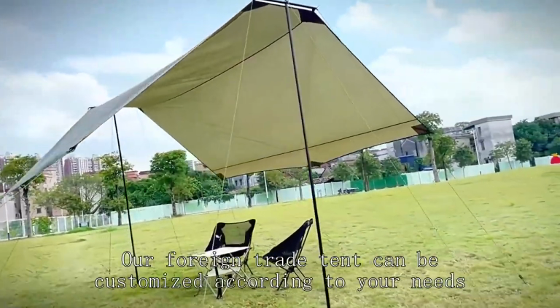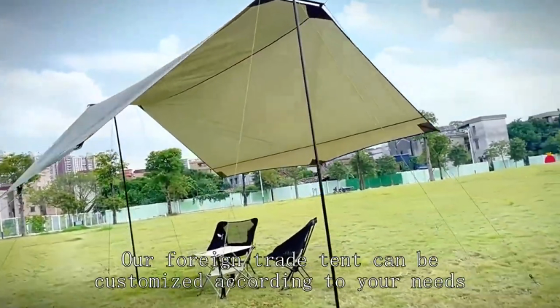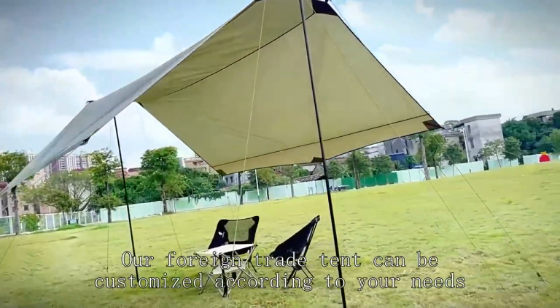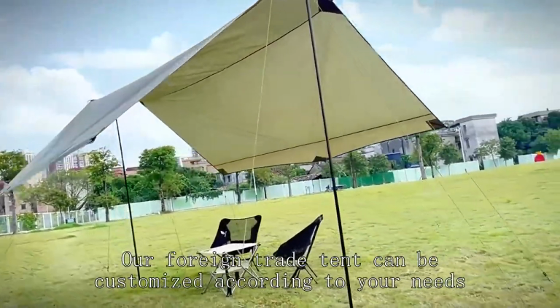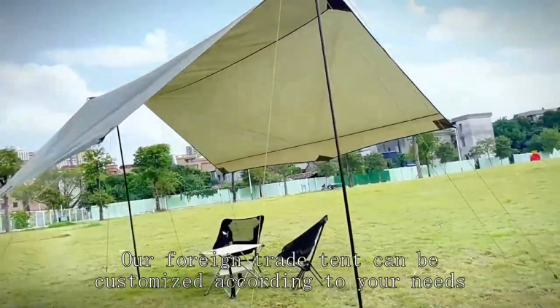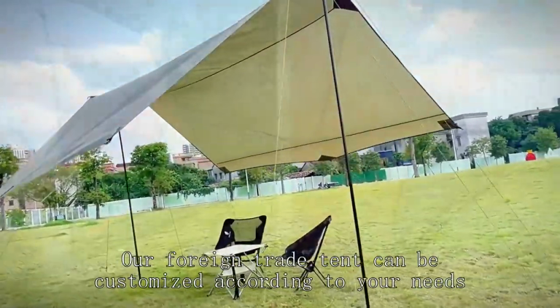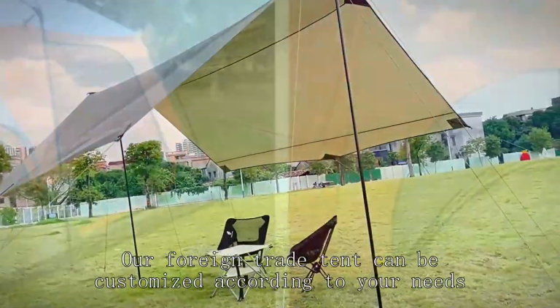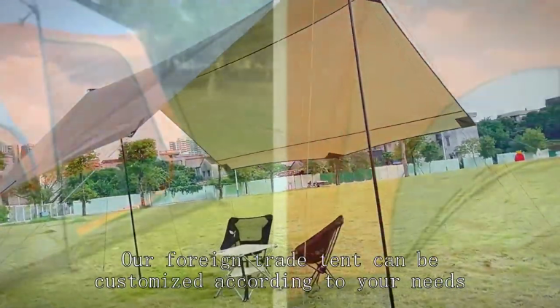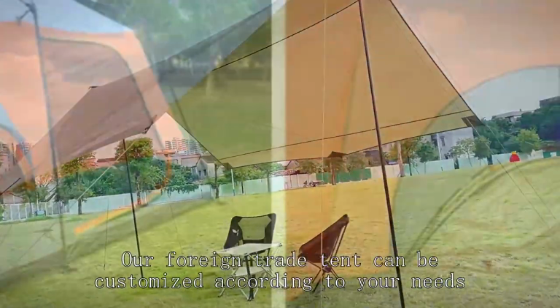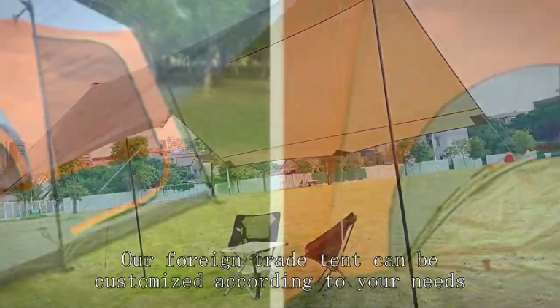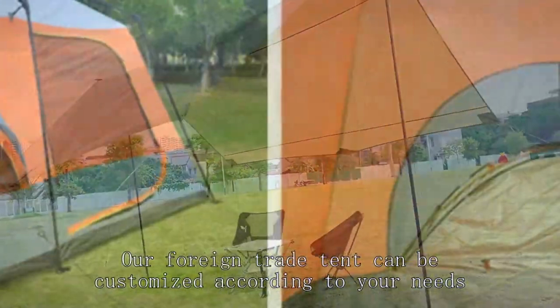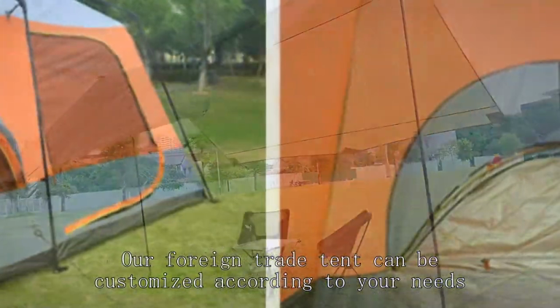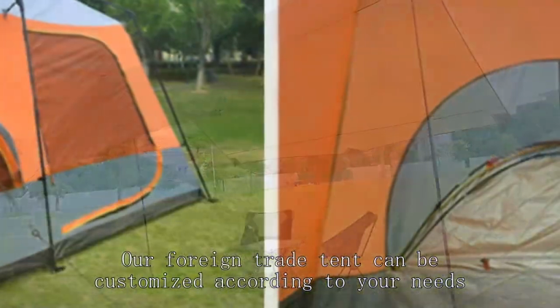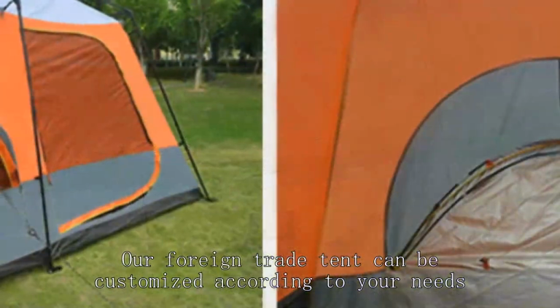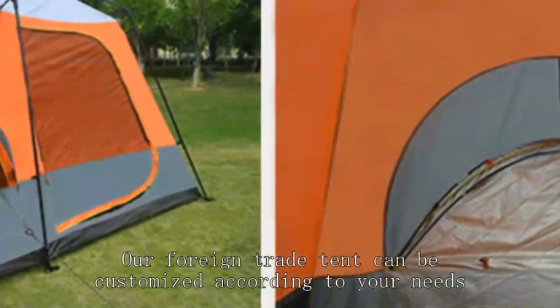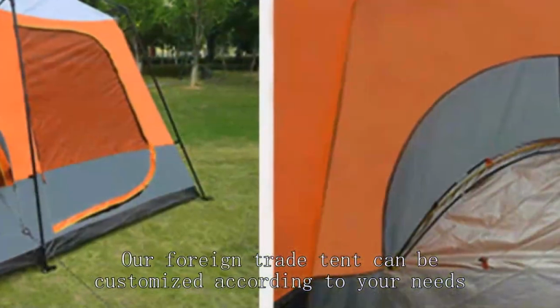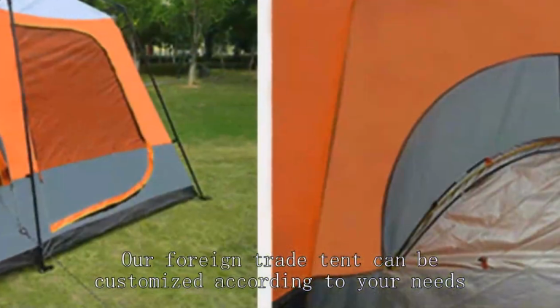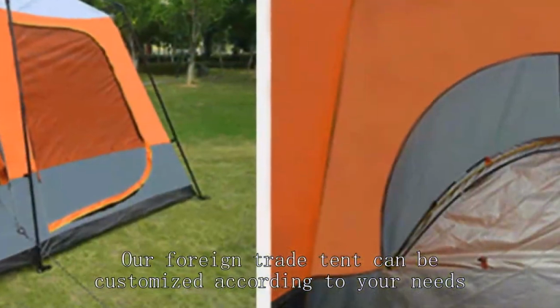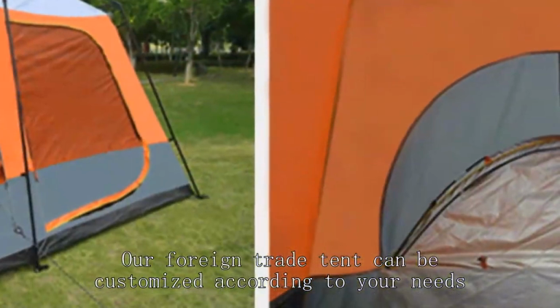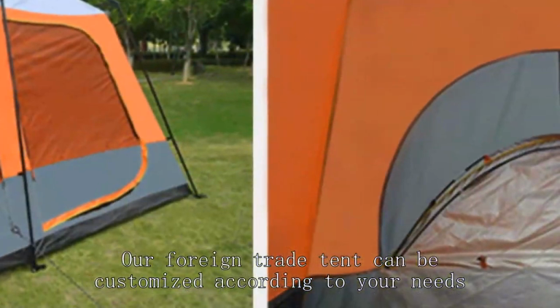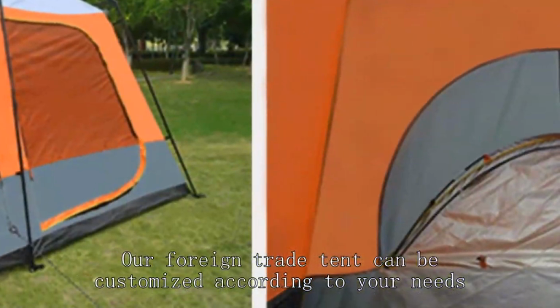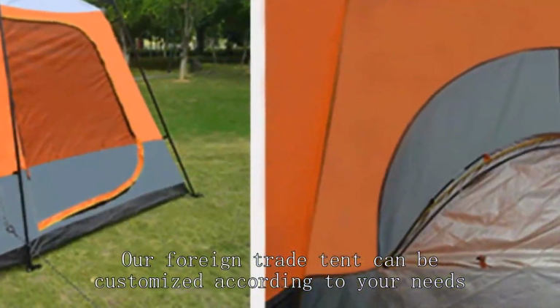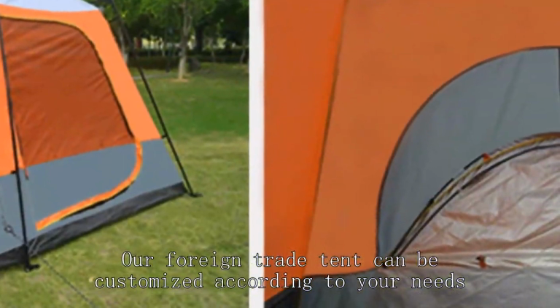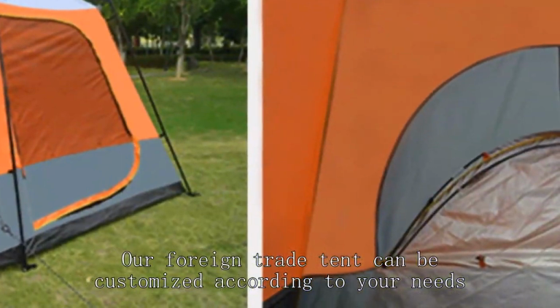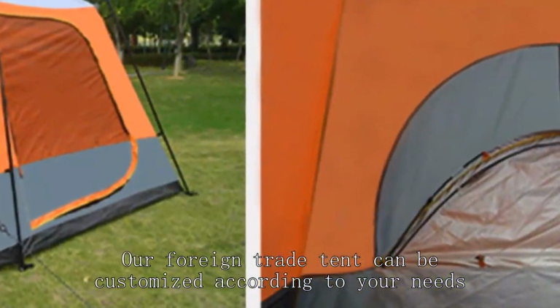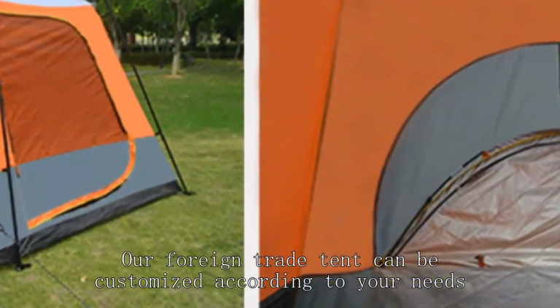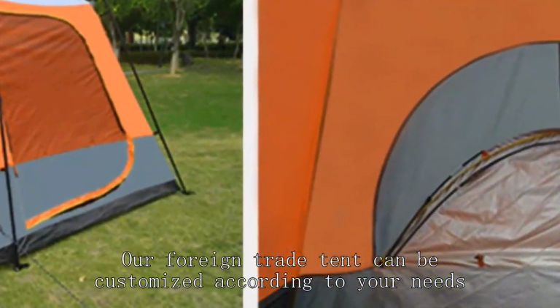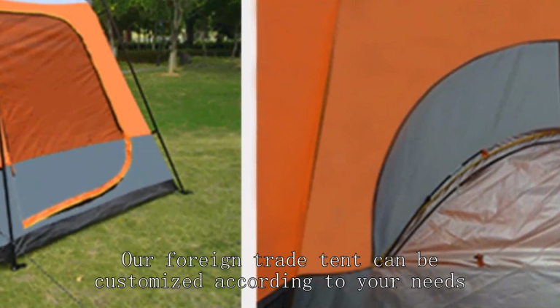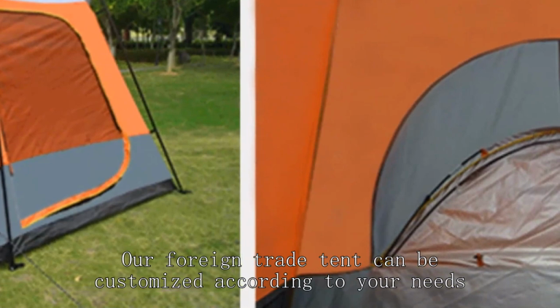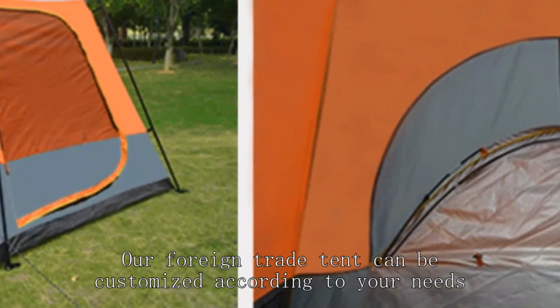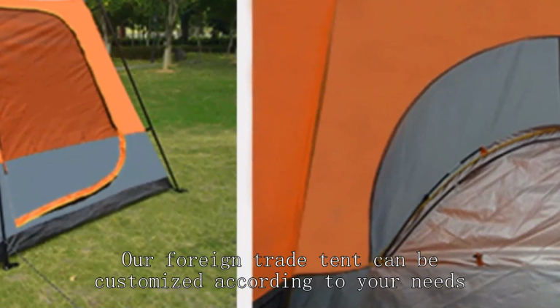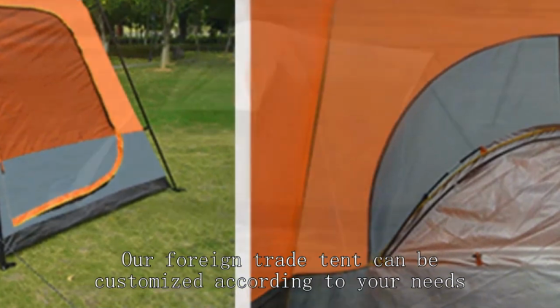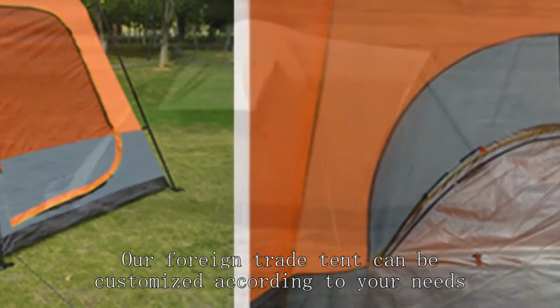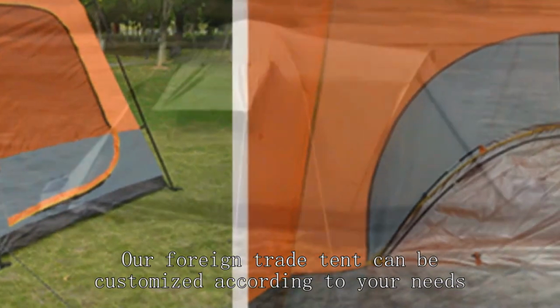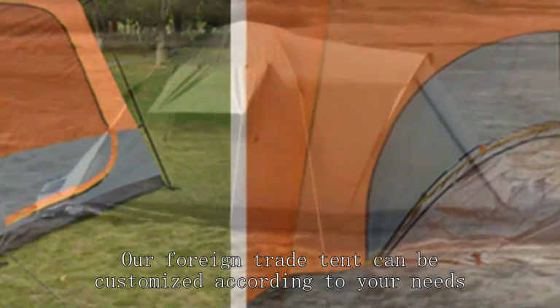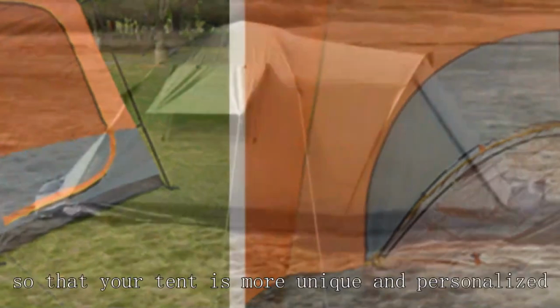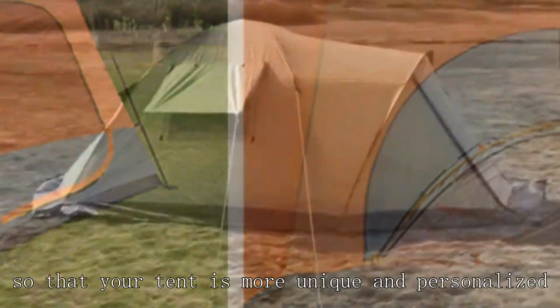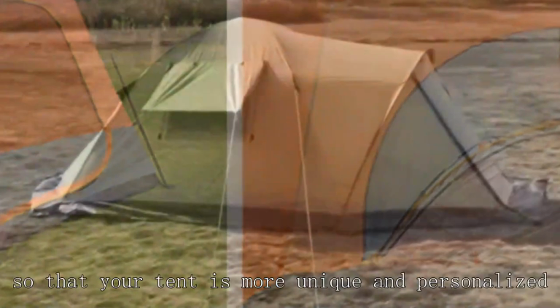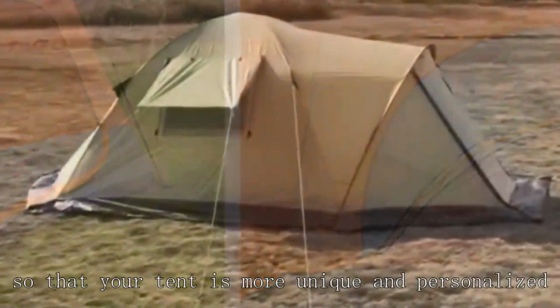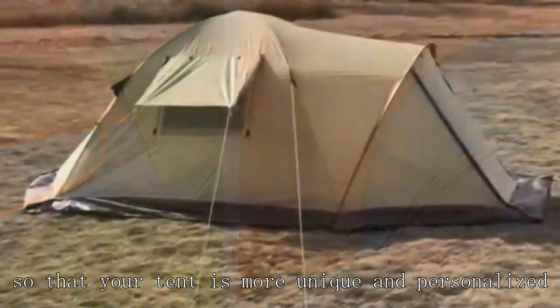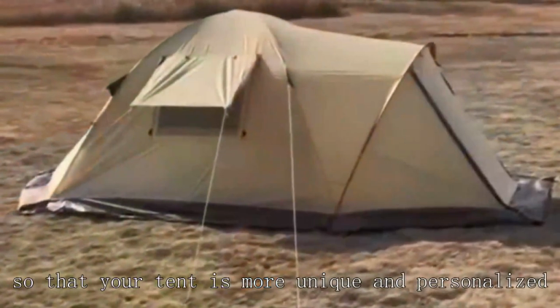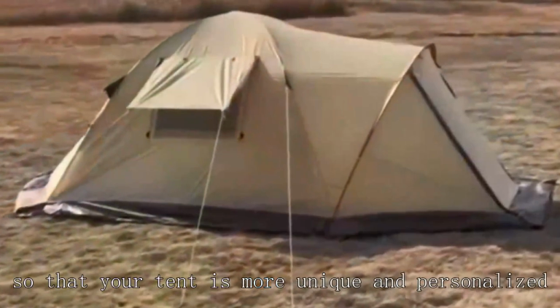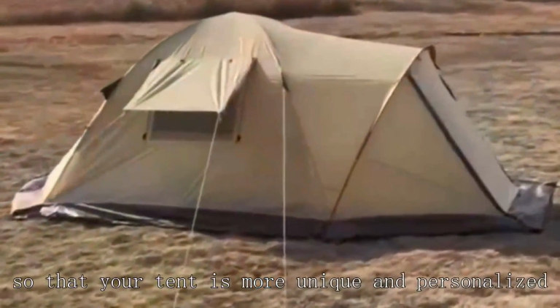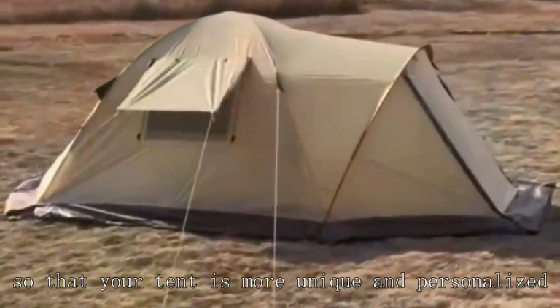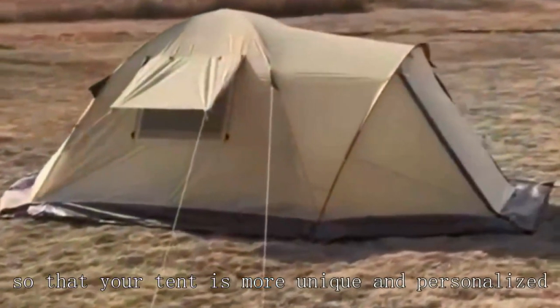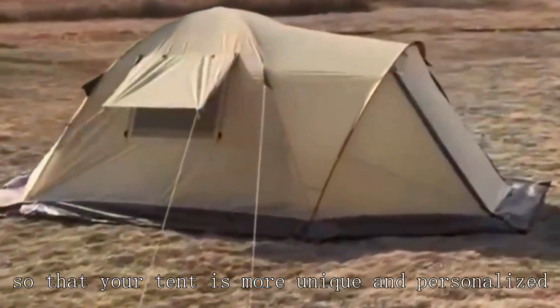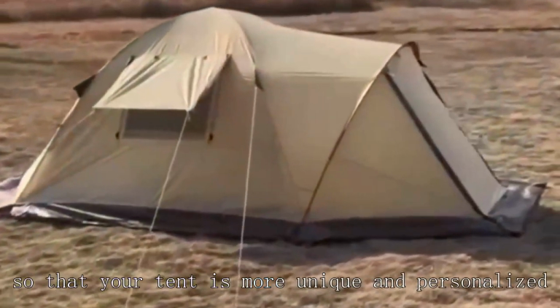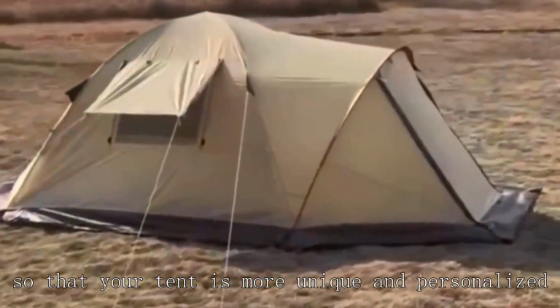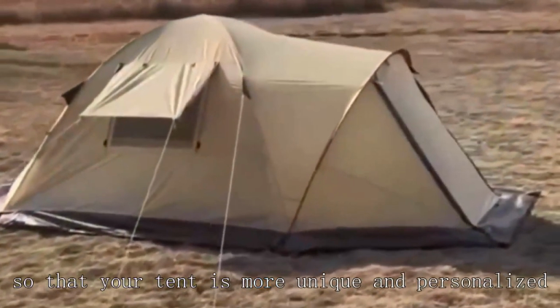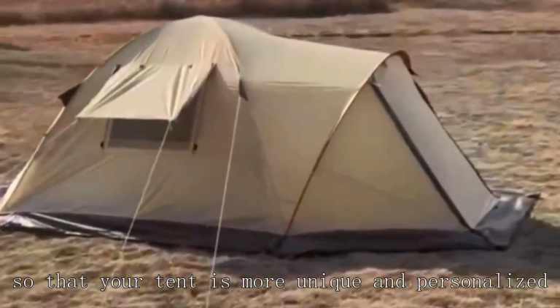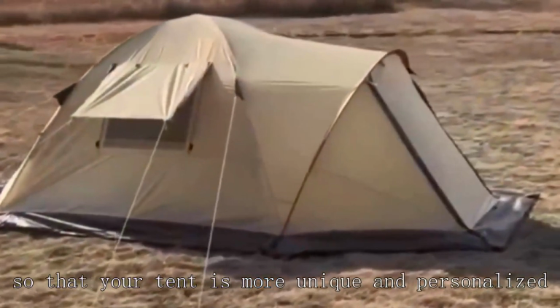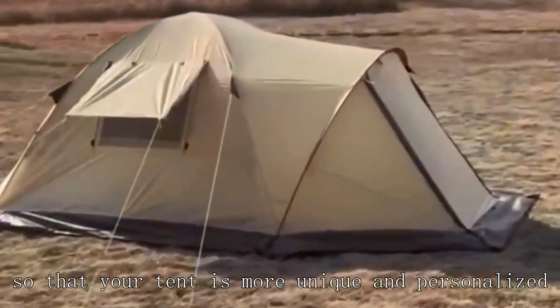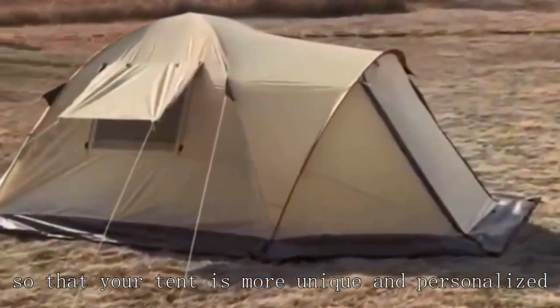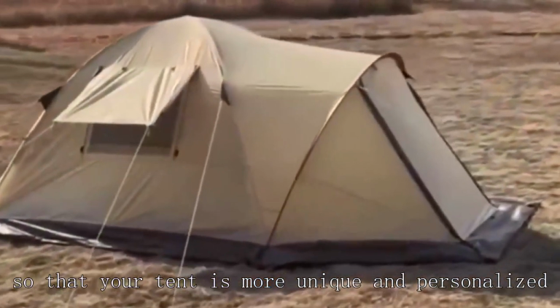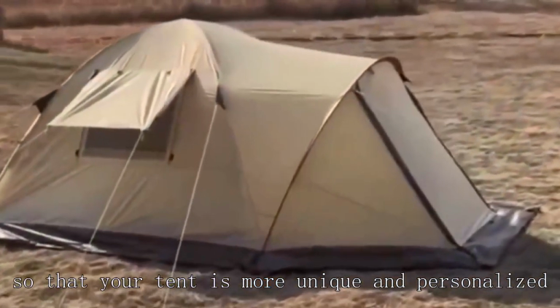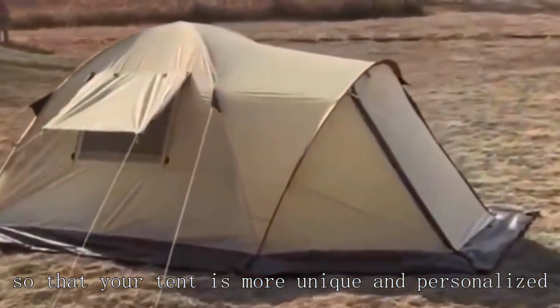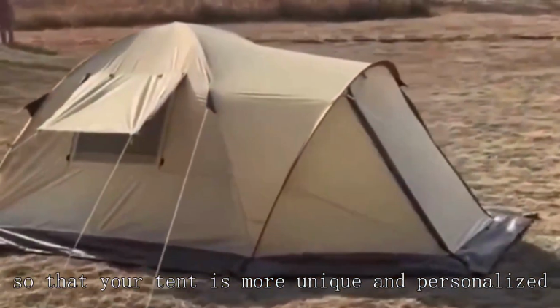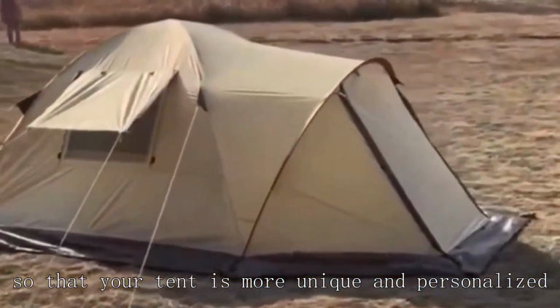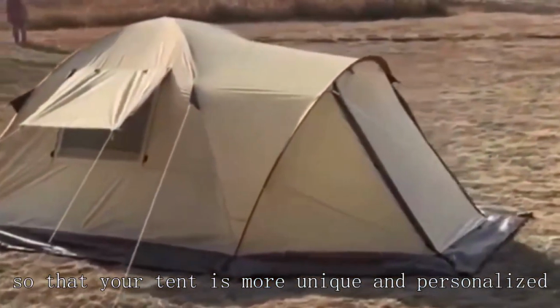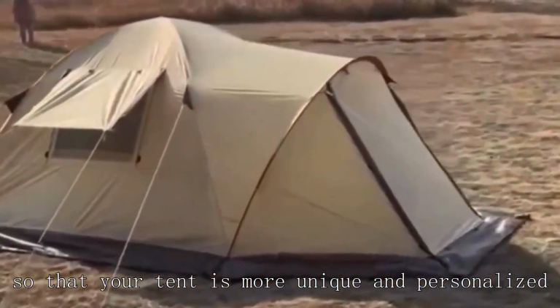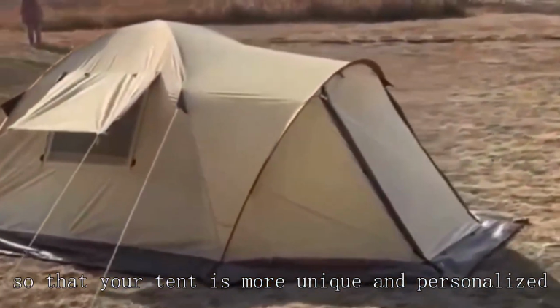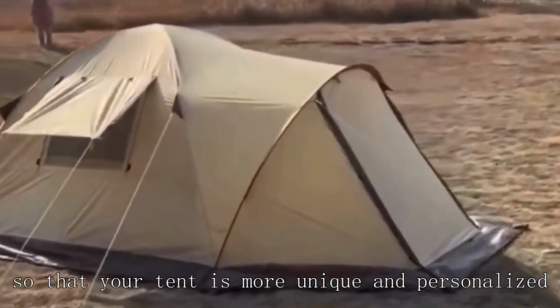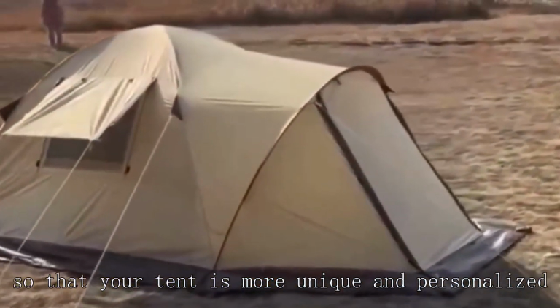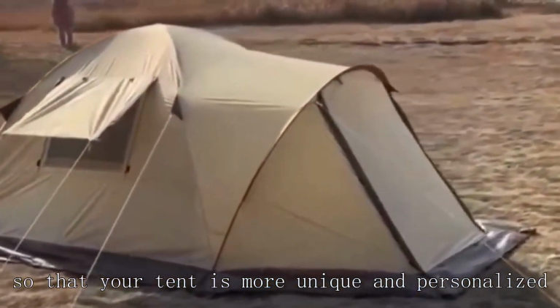Our foreign trade tent can be customized according to your needs, so that your tent is more unique and personalized.